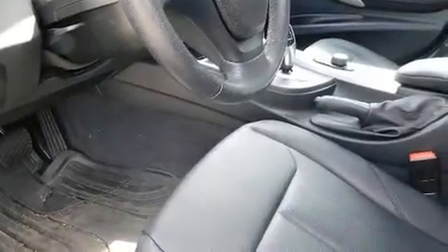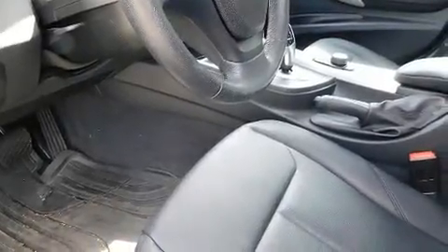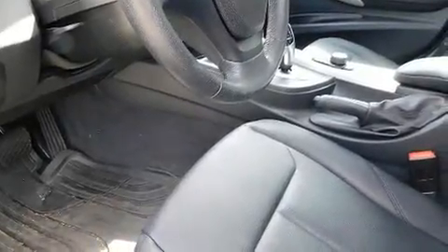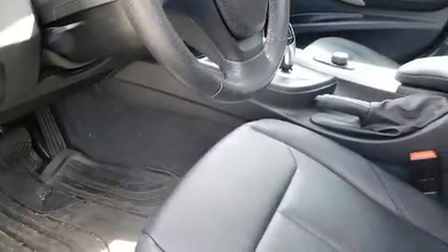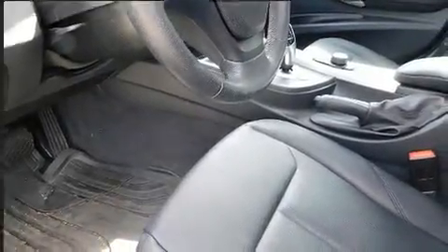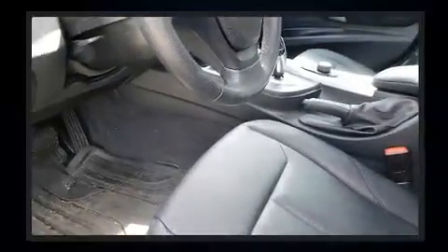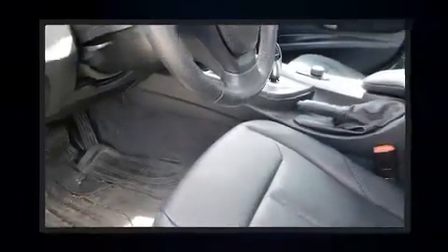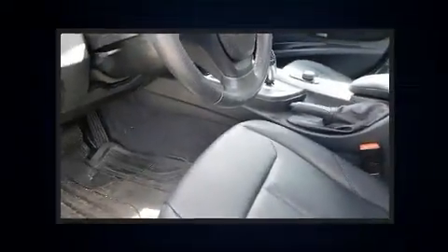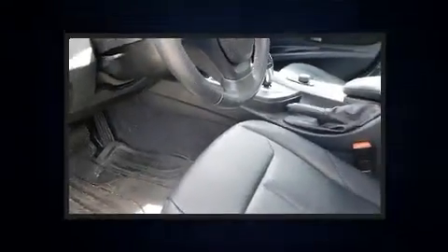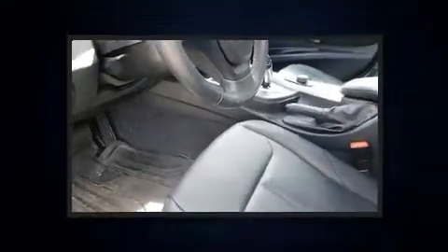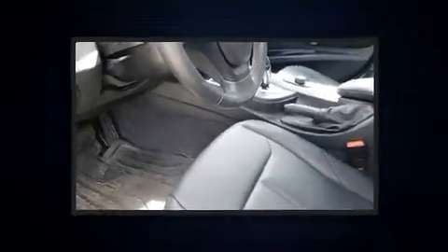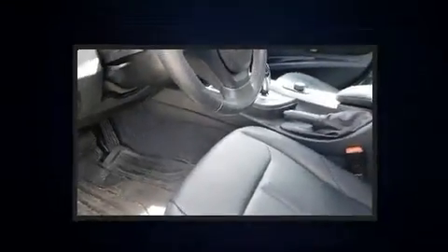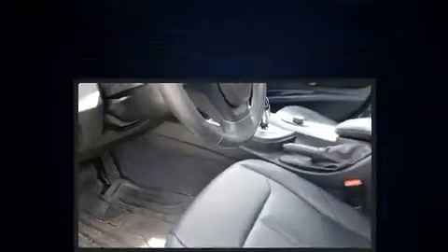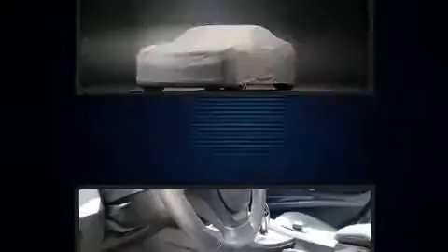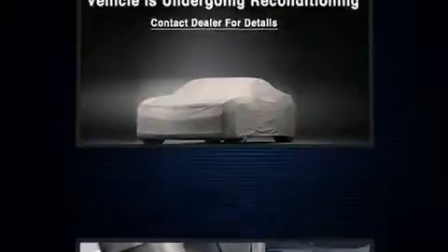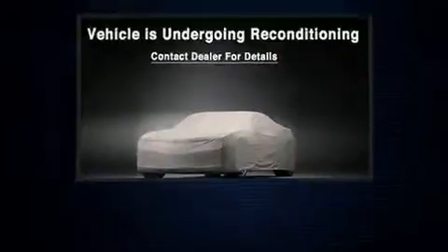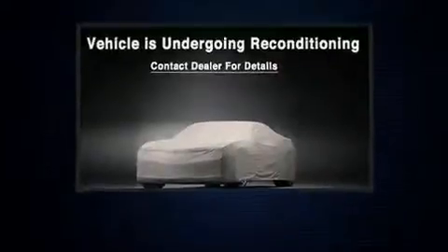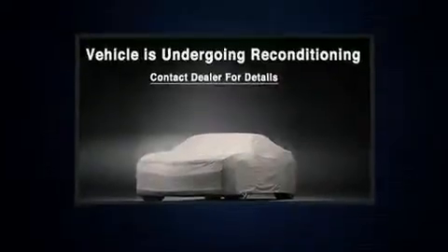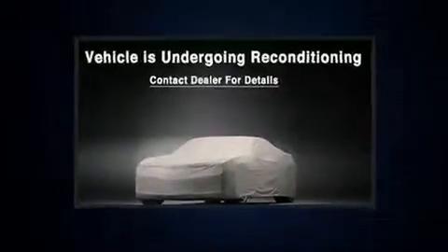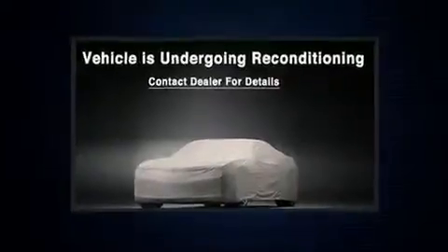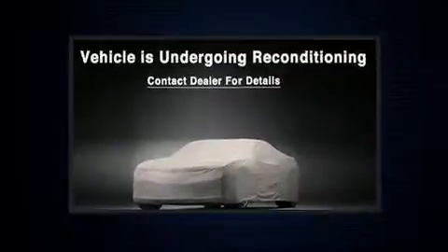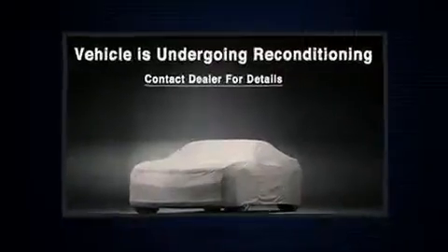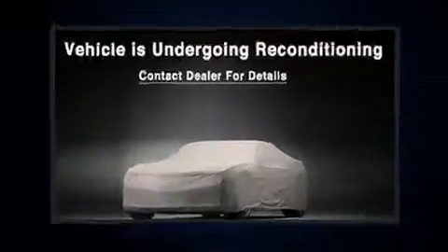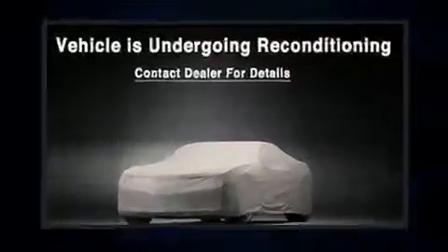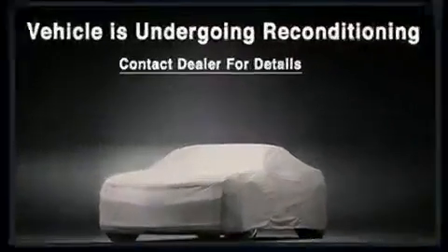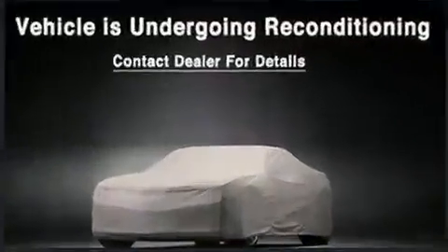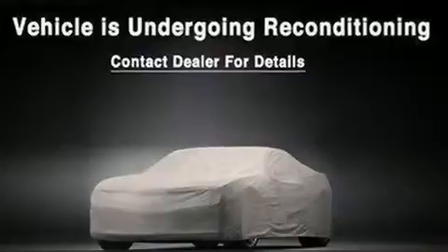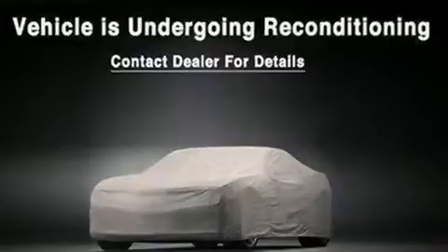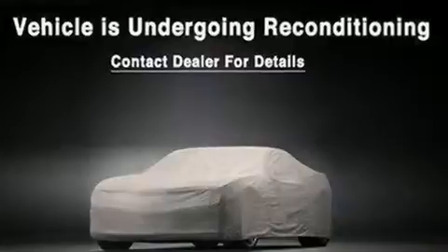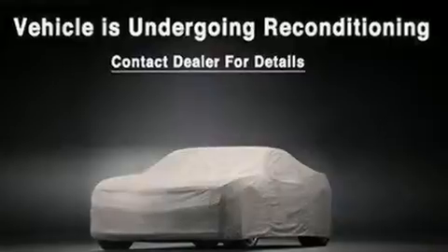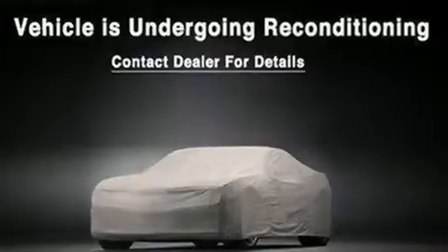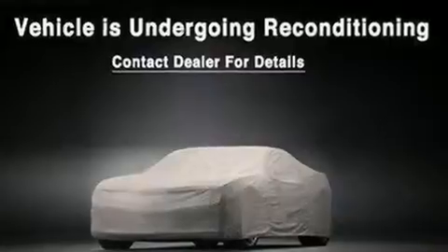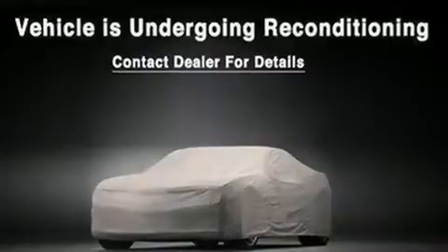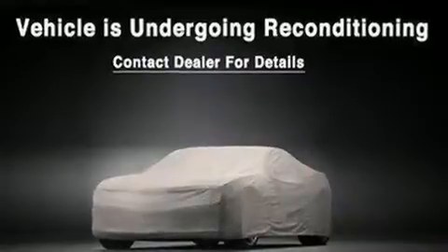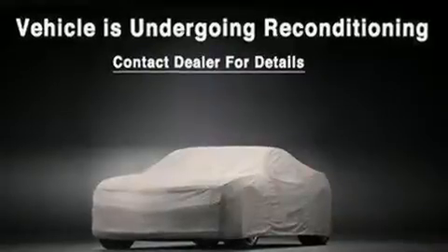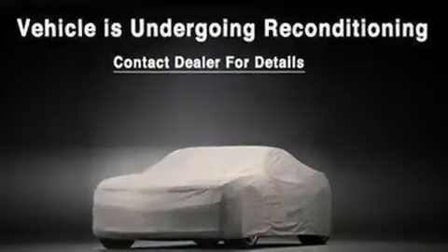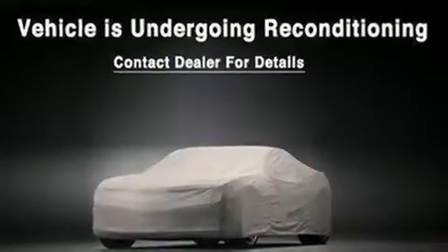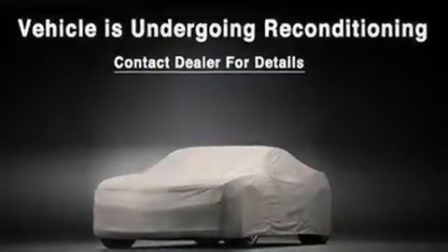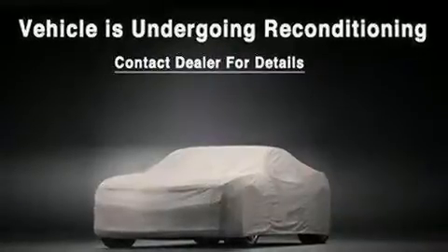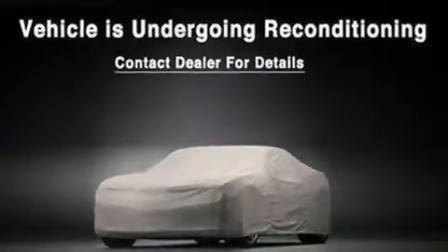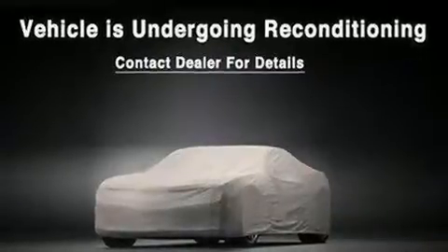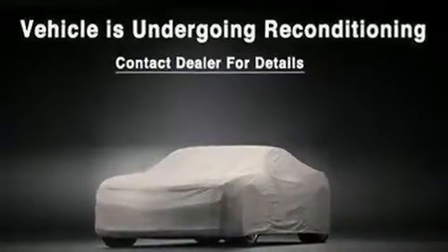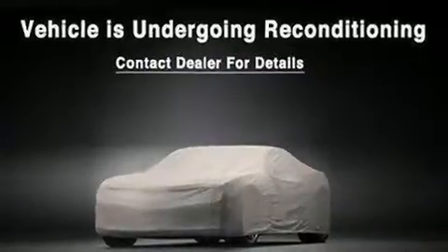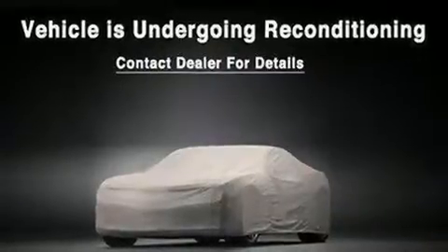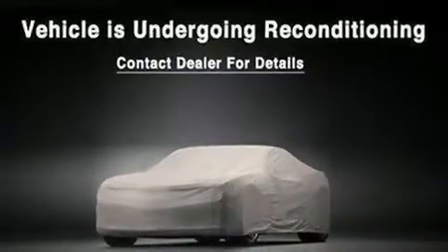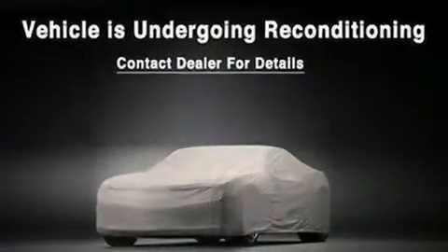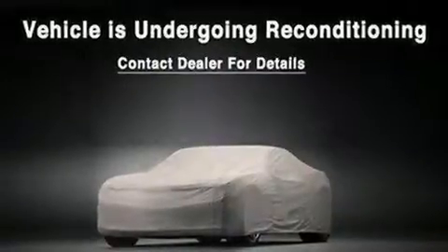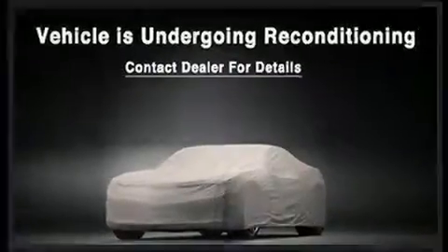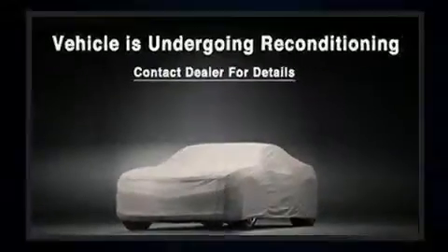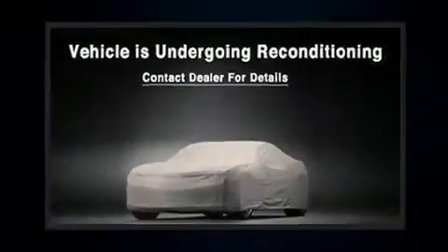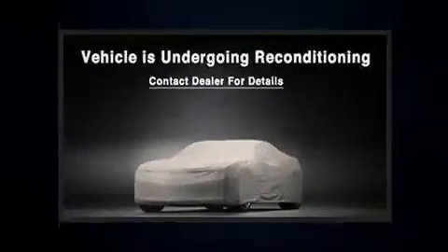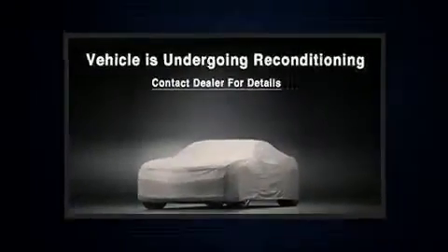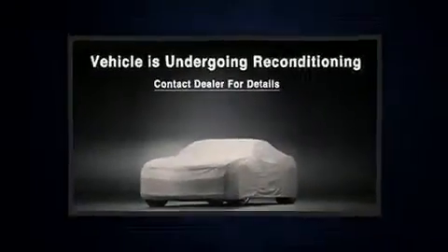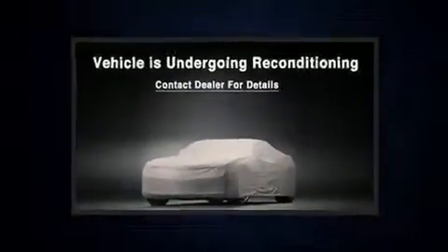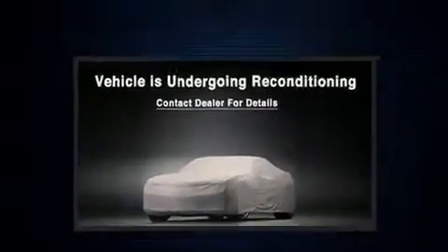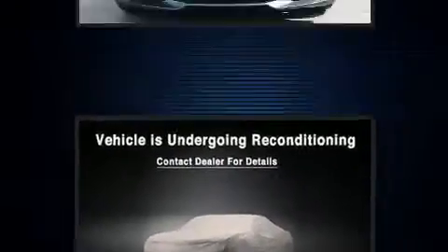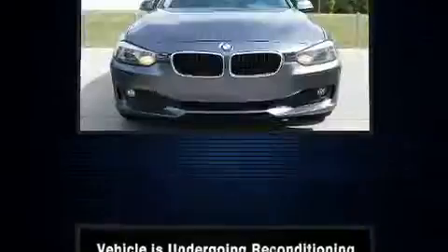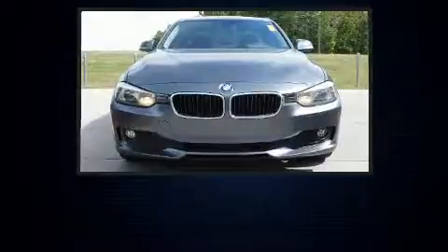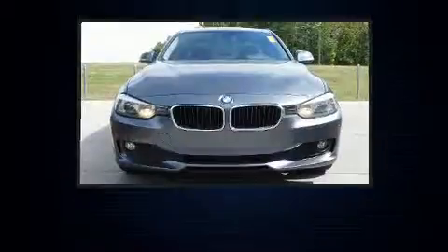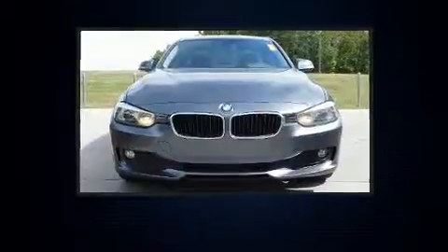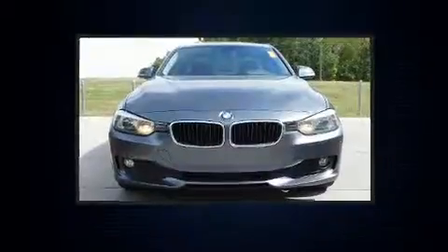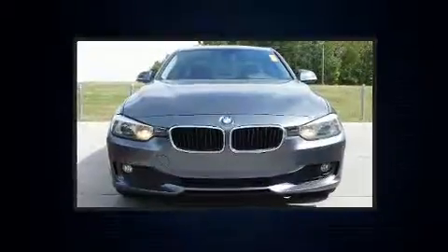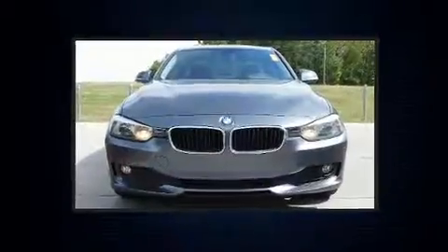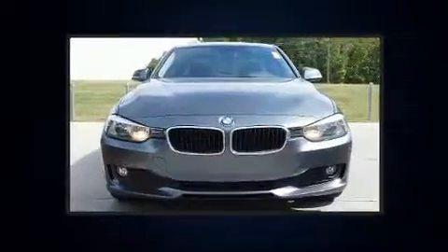You and your passengers will enjoy the stereo system, which includes a CD player with MP3 capability and nine speakers, providing excellent sound throughout the cabin.